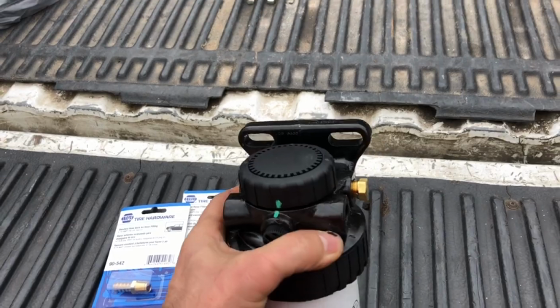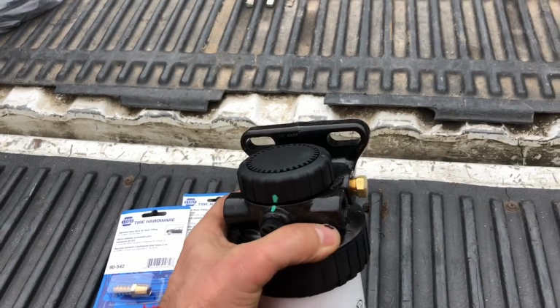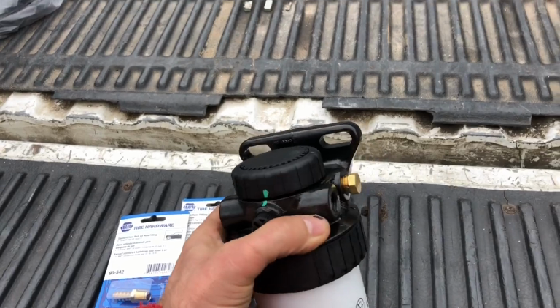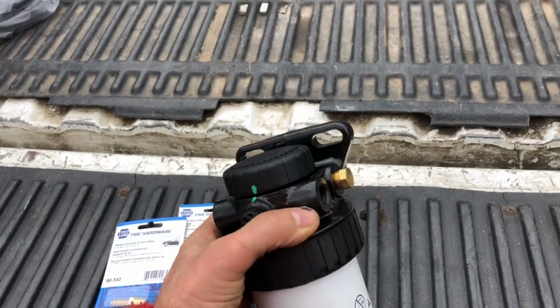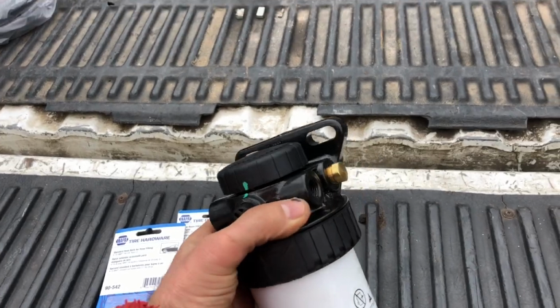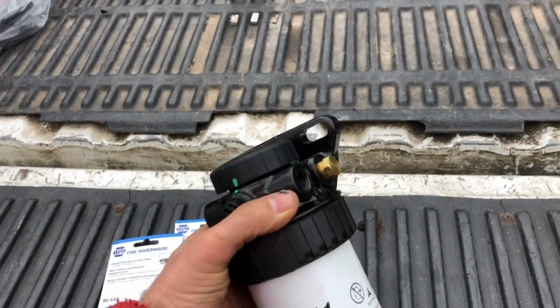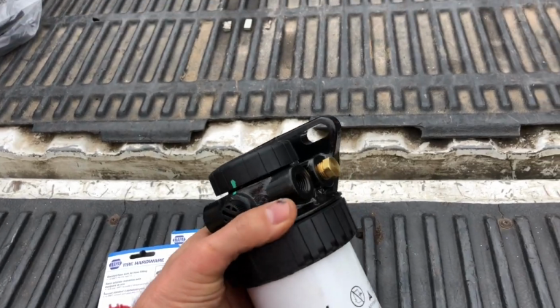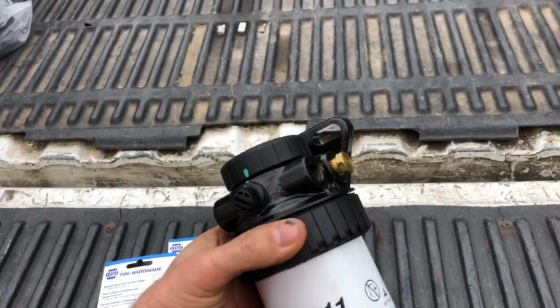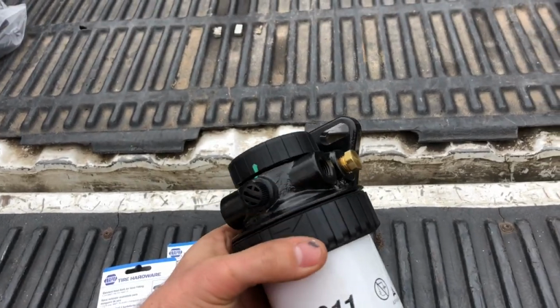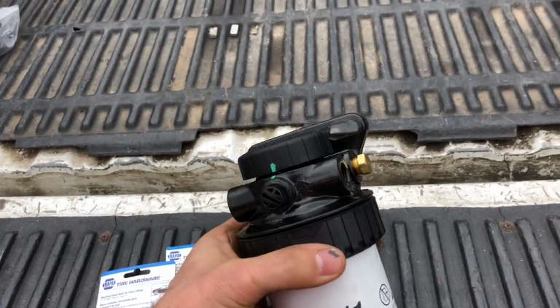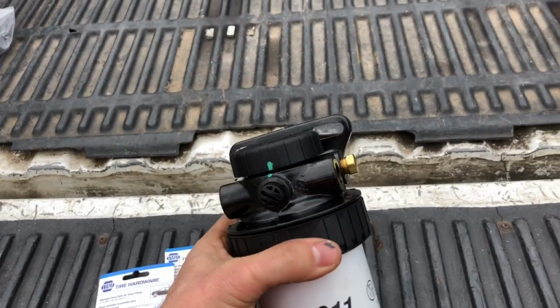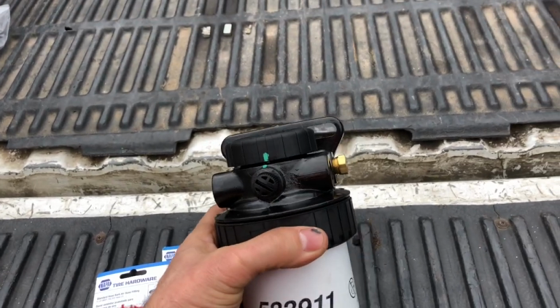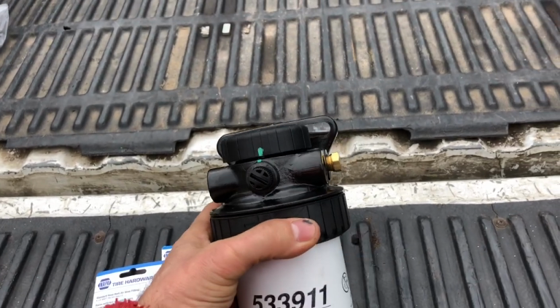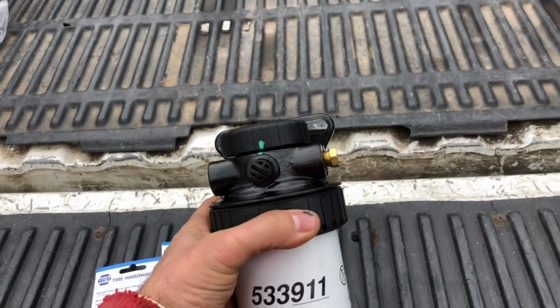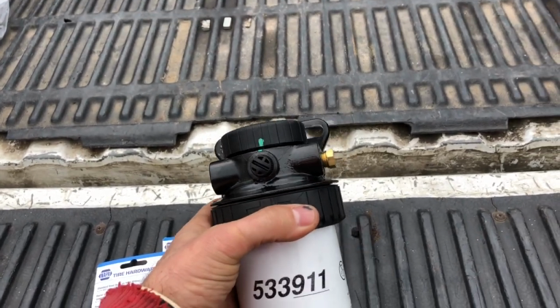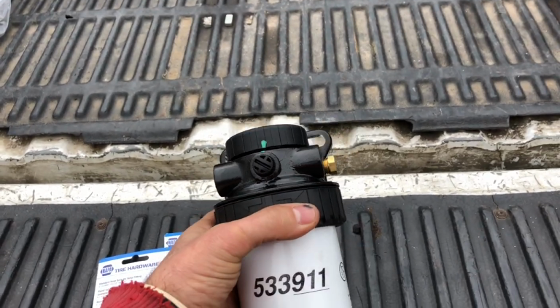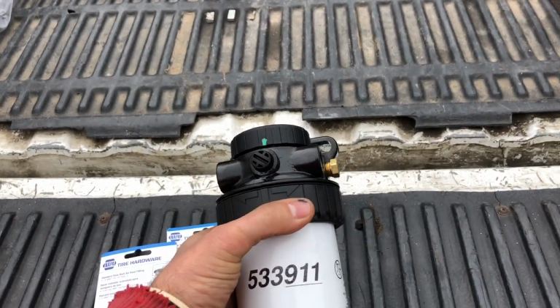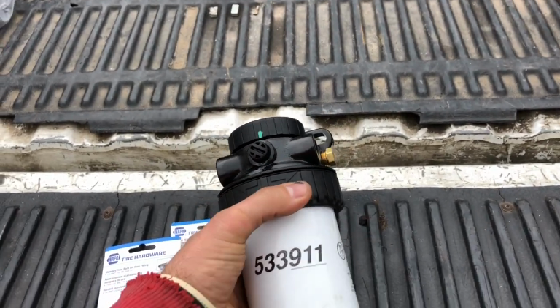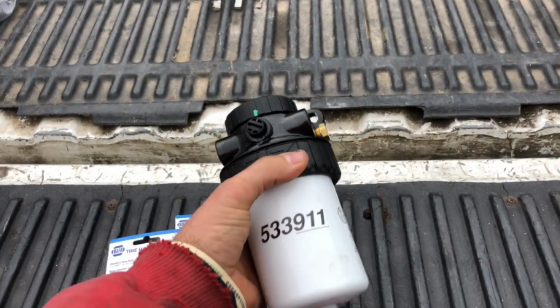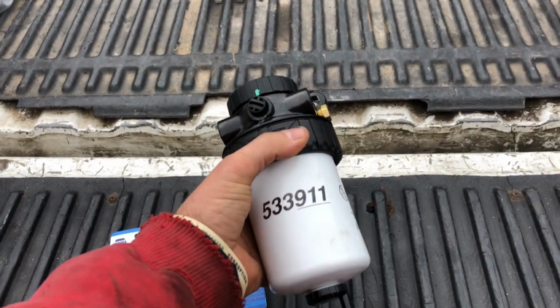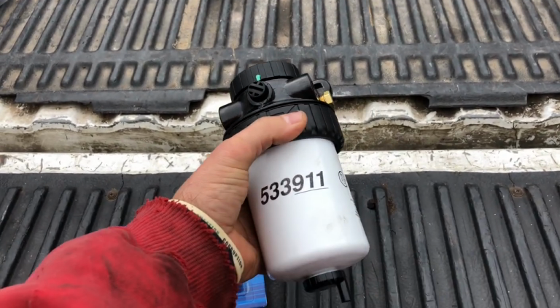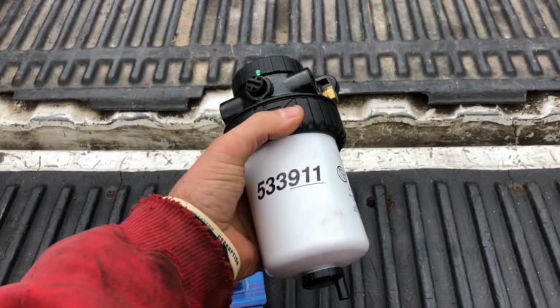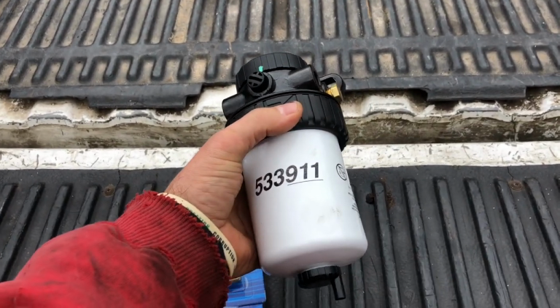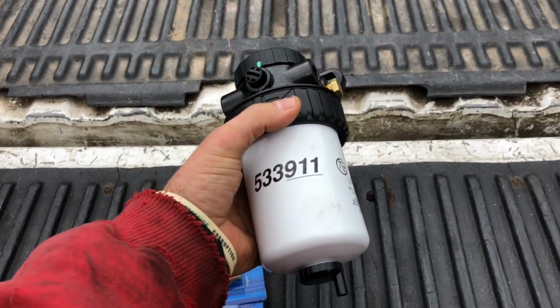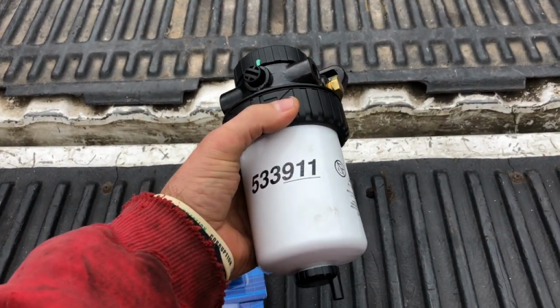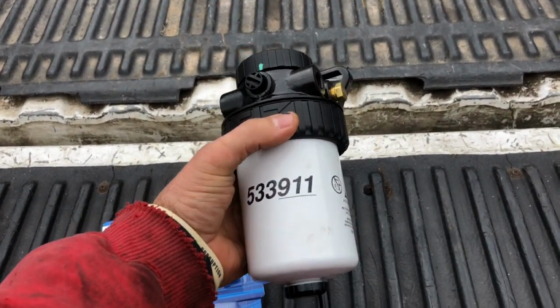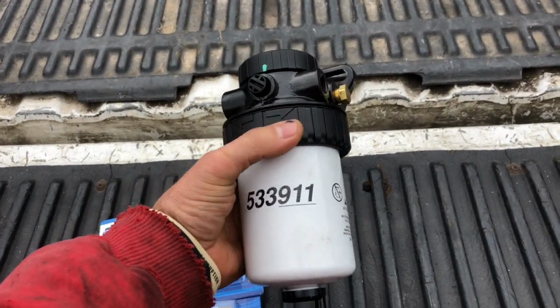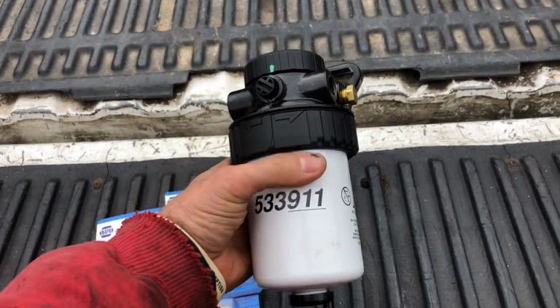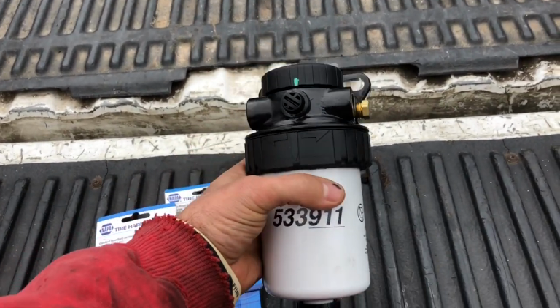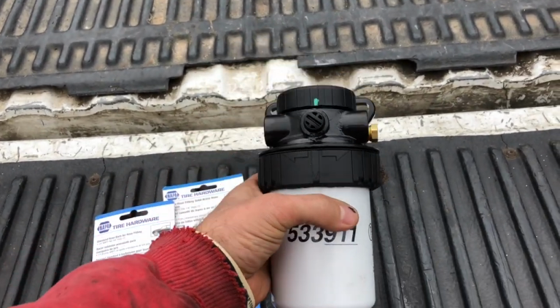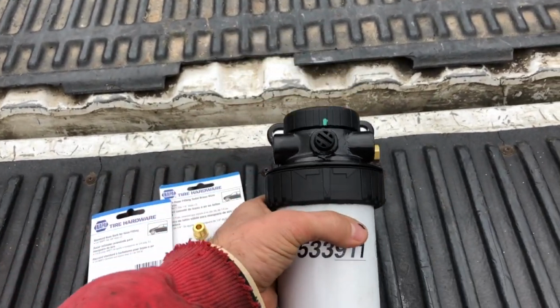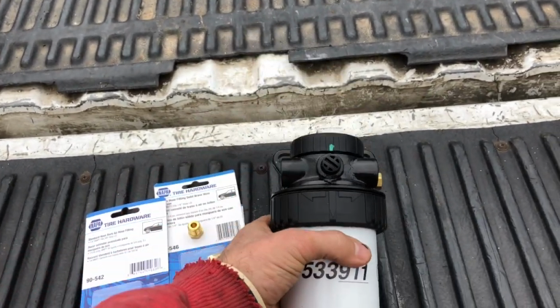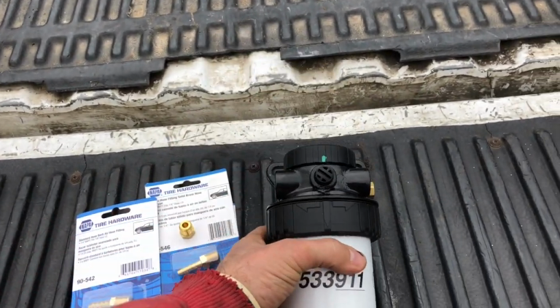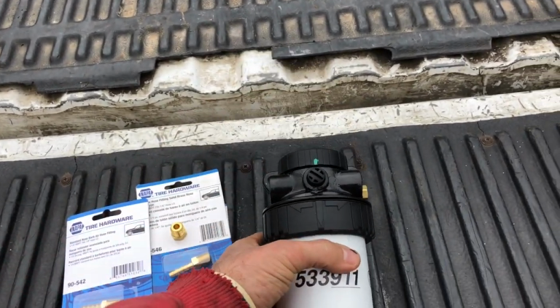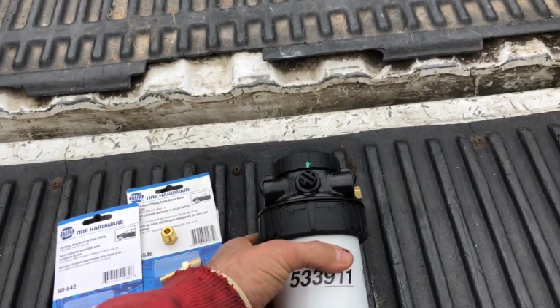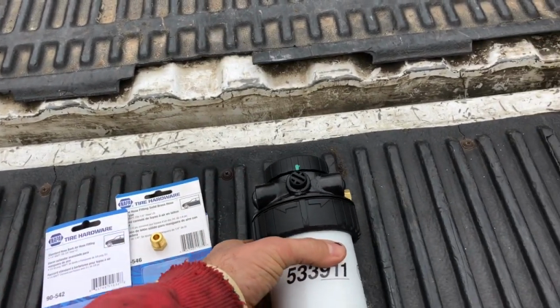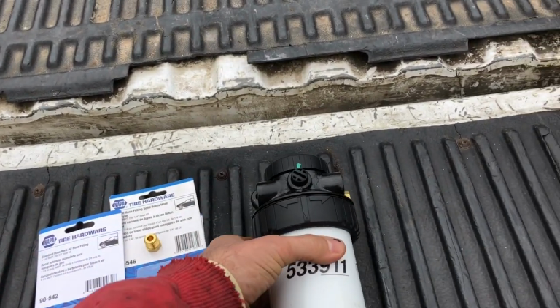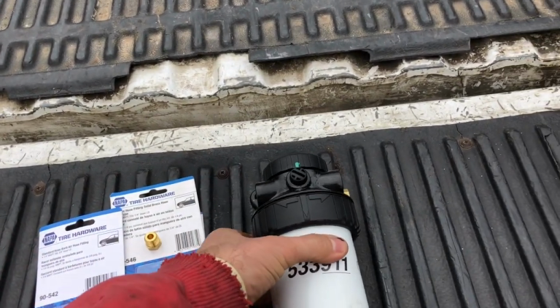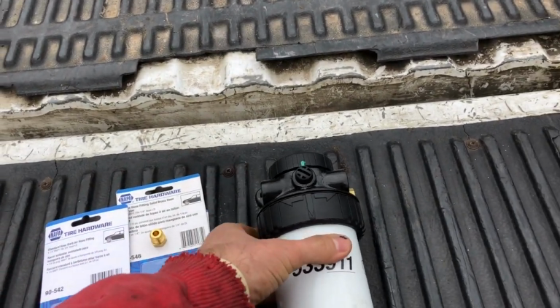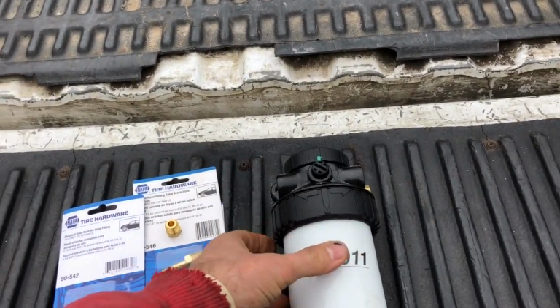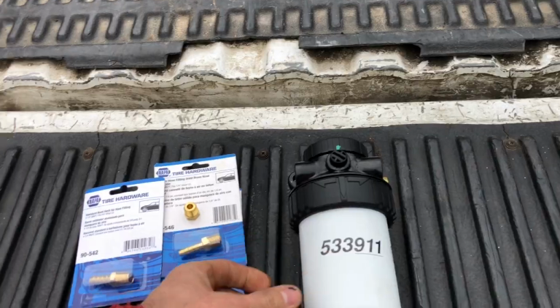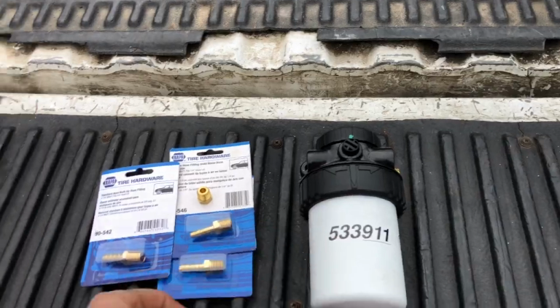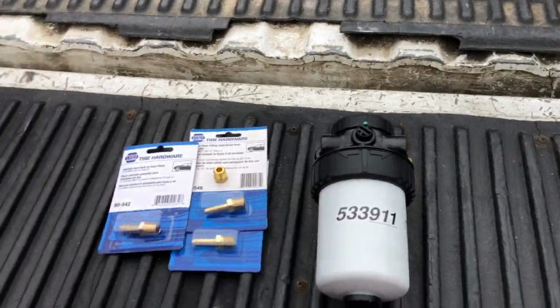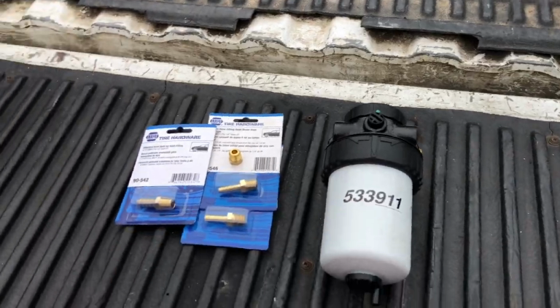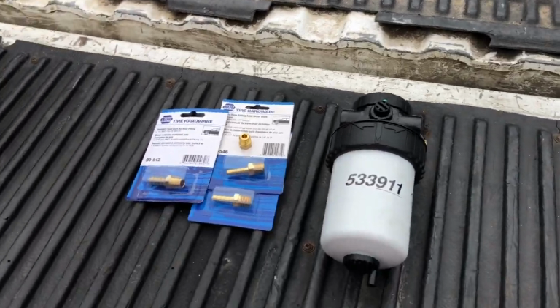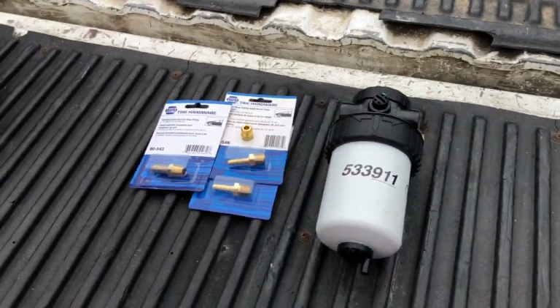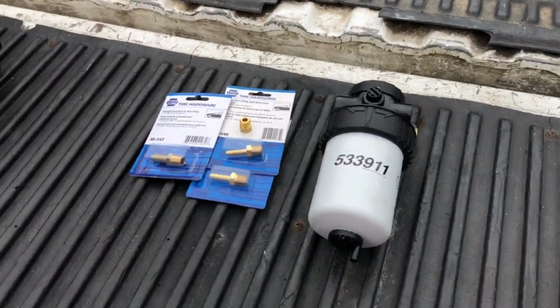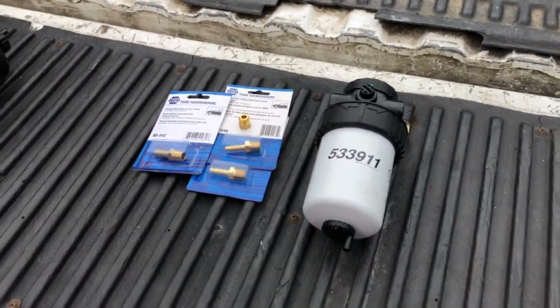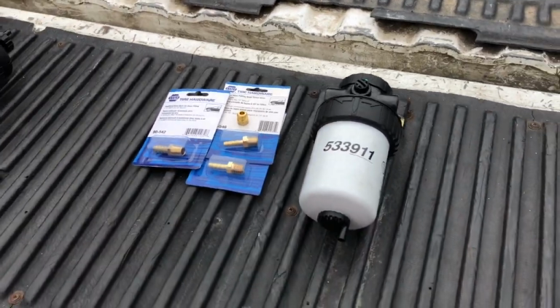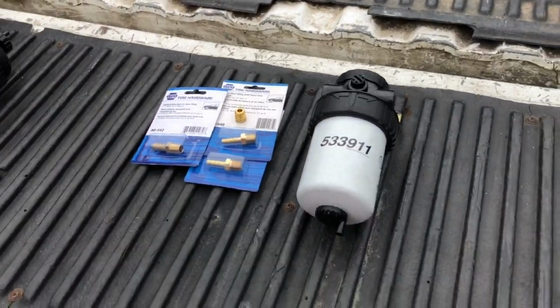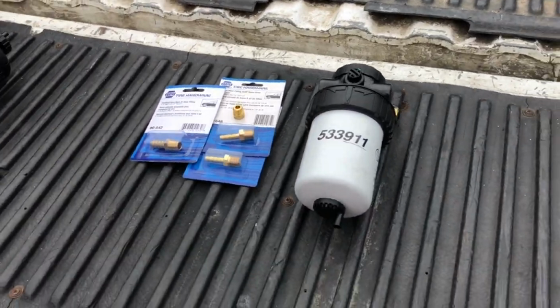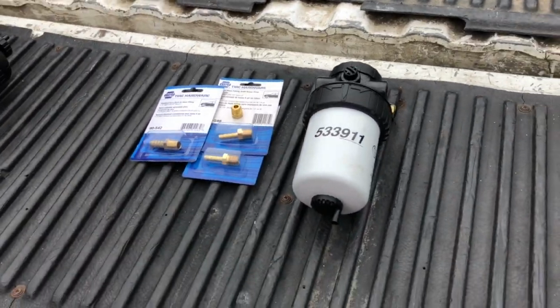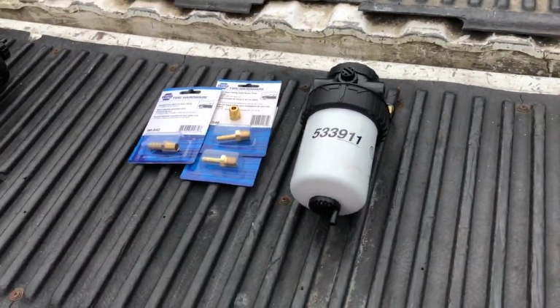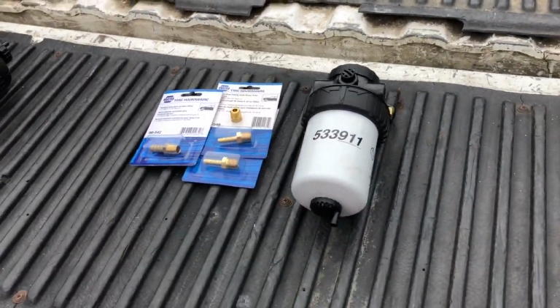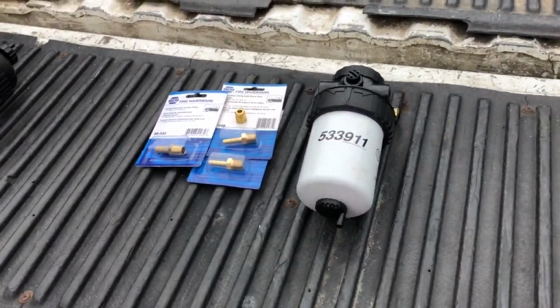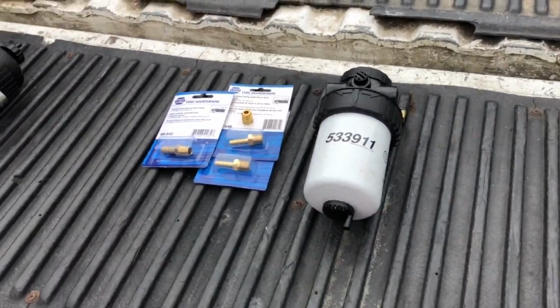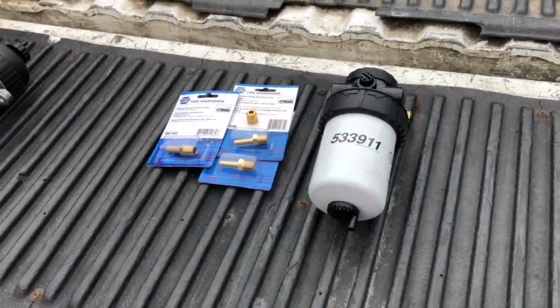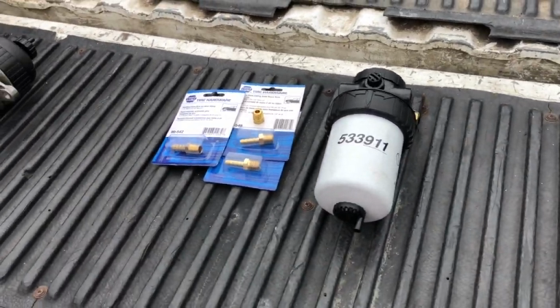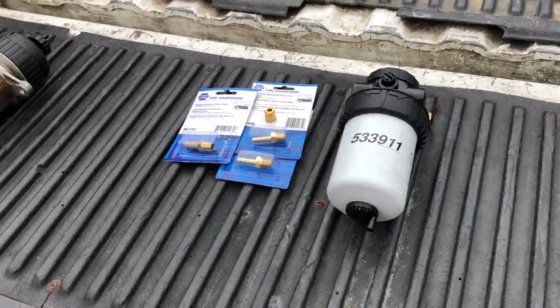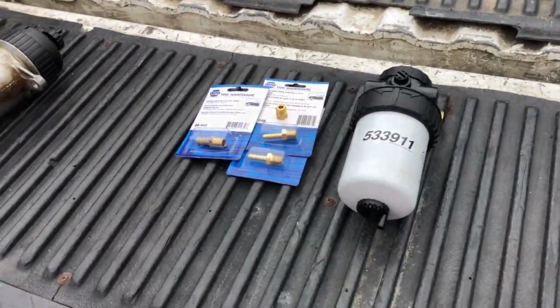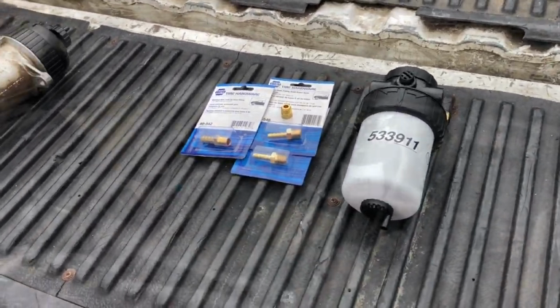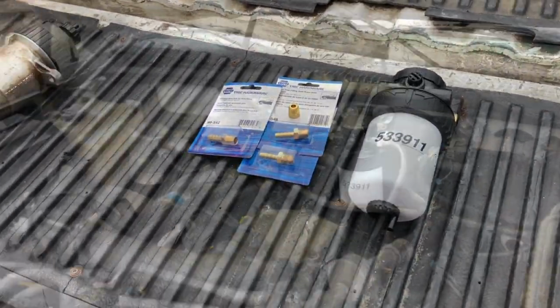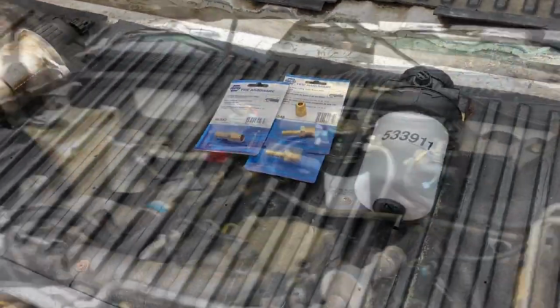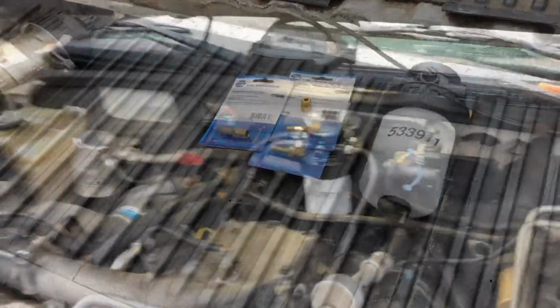So we're going to re-plumb this, mount it on the firewall where we can access it a little bit better, and we'll let you know how it goes.